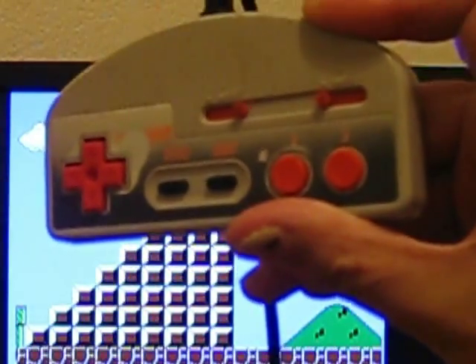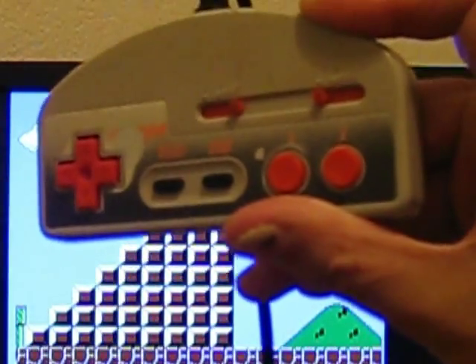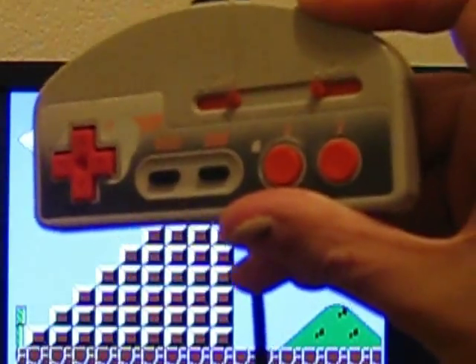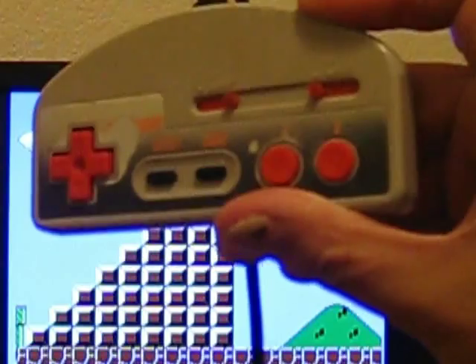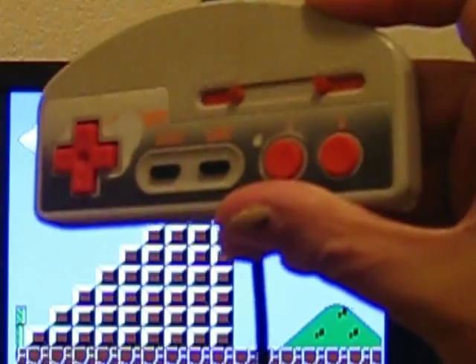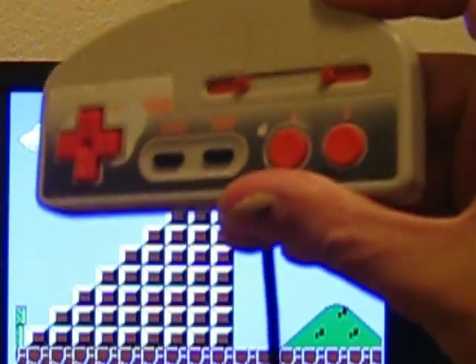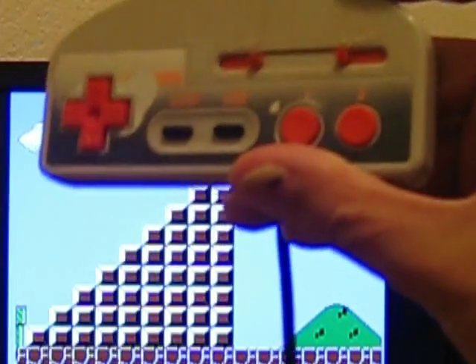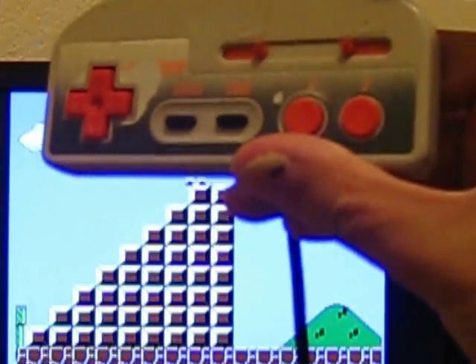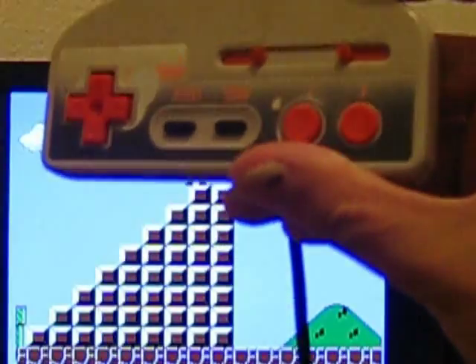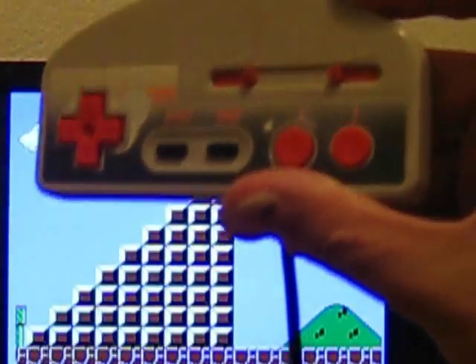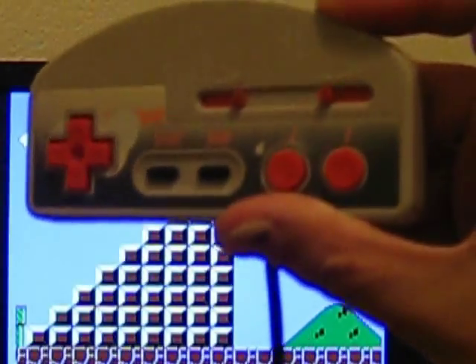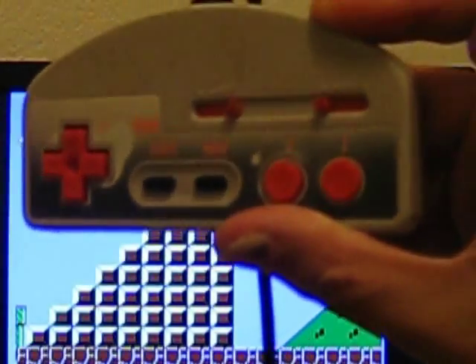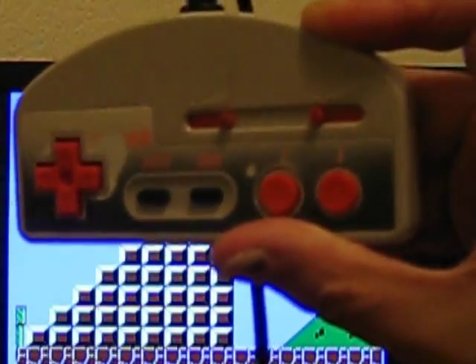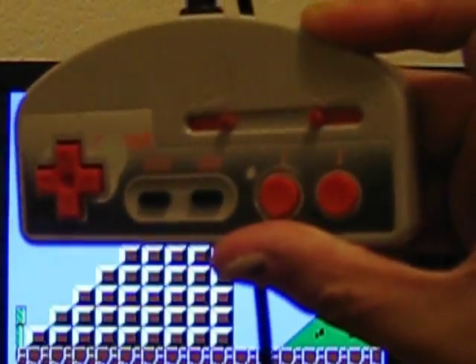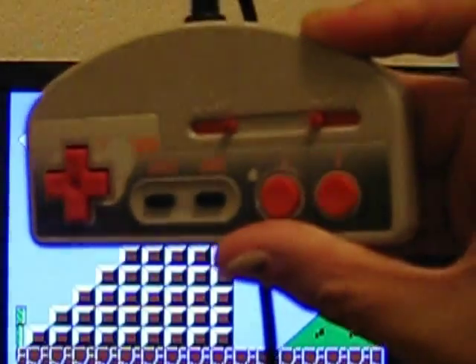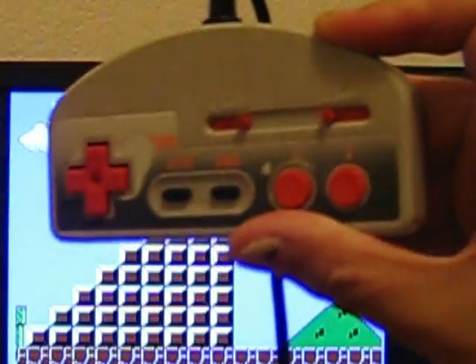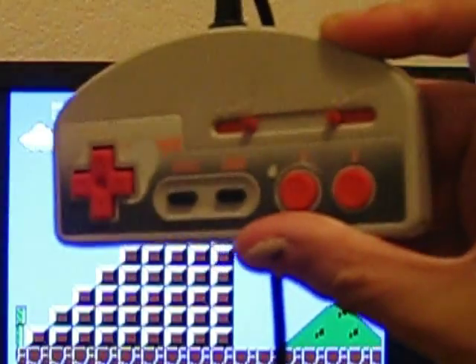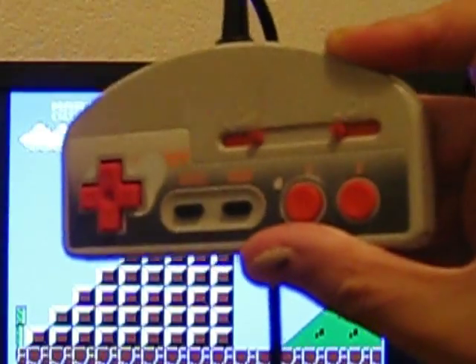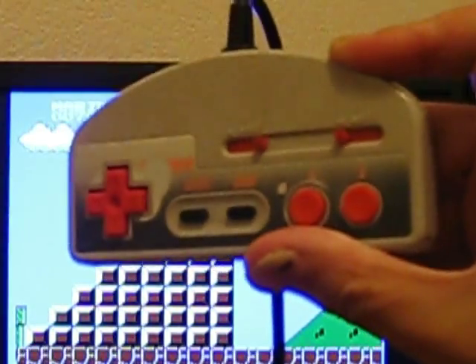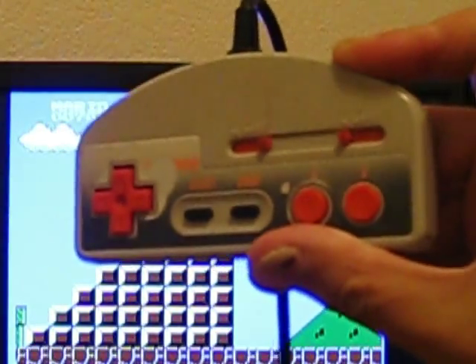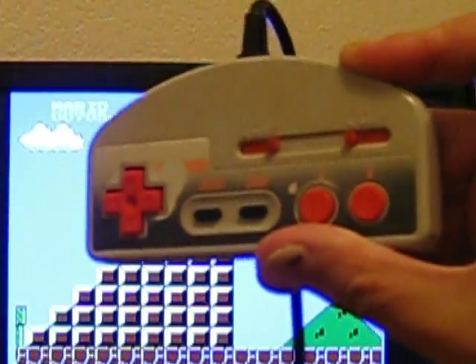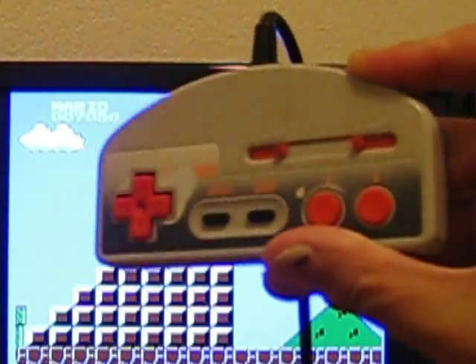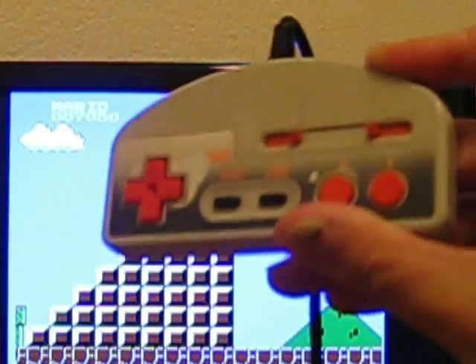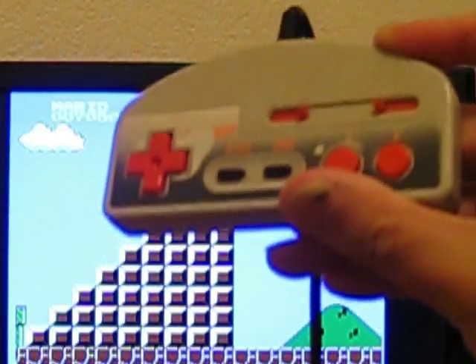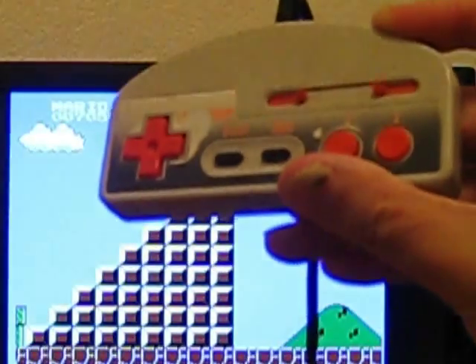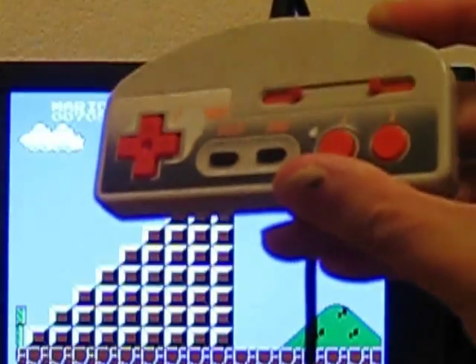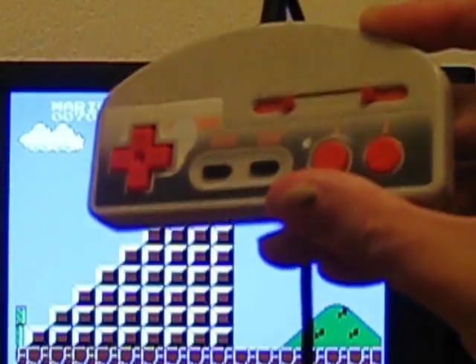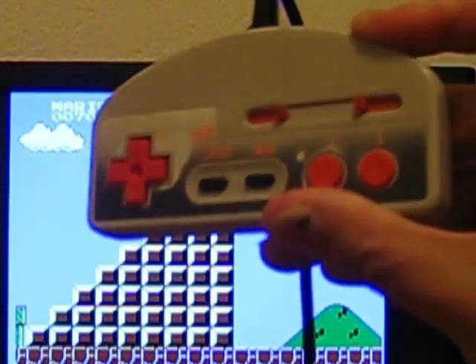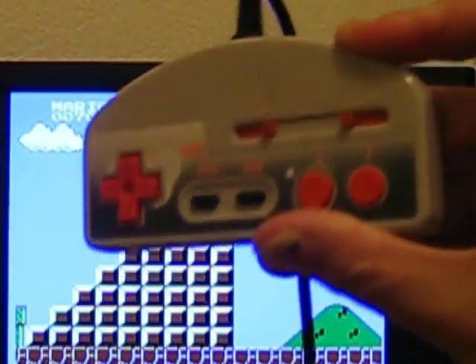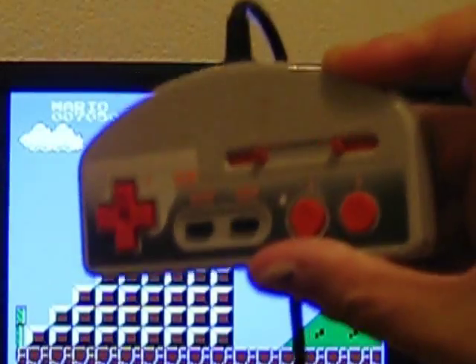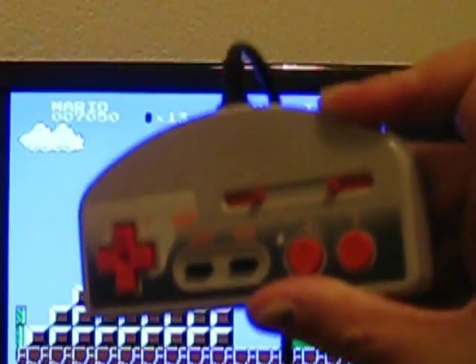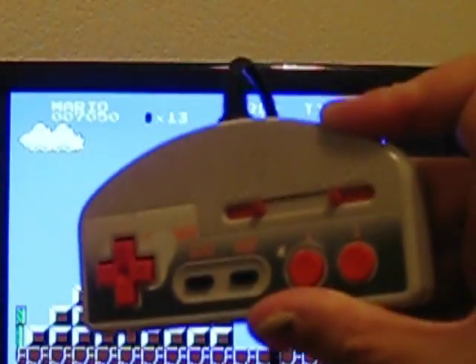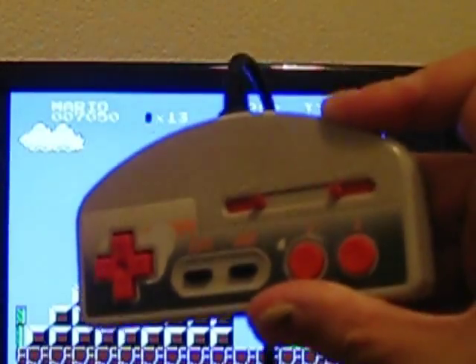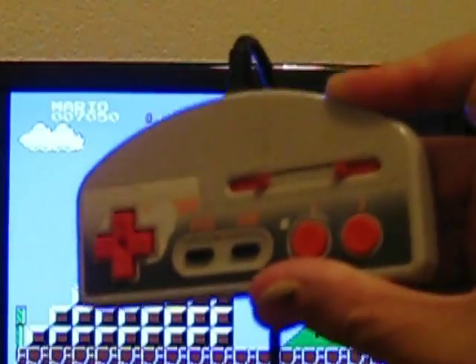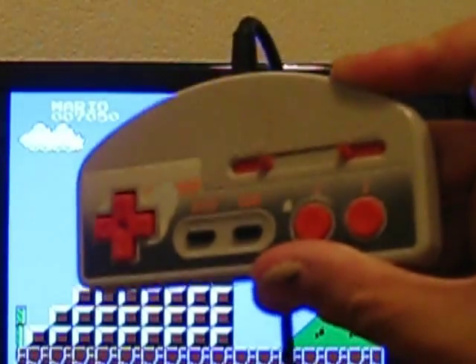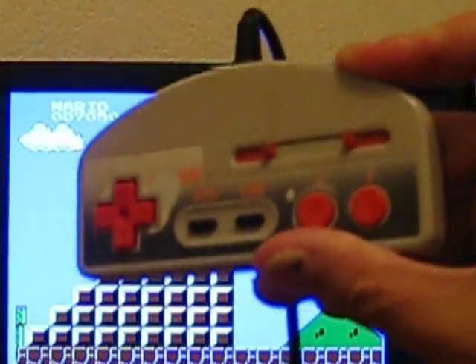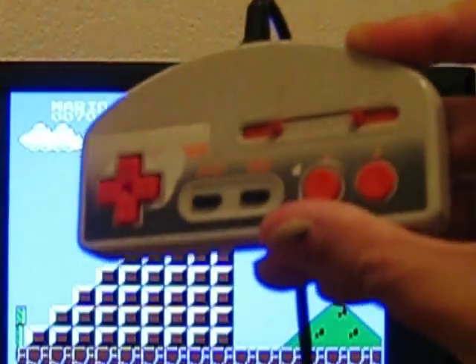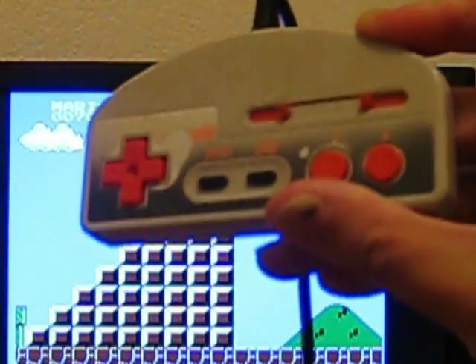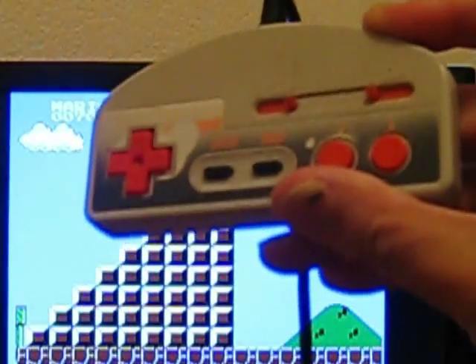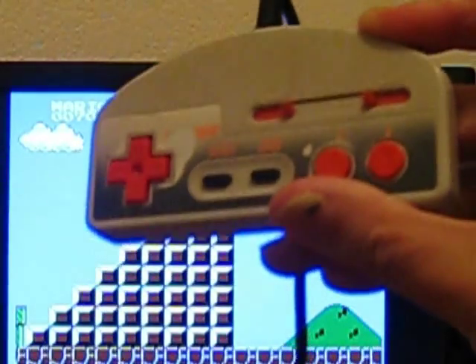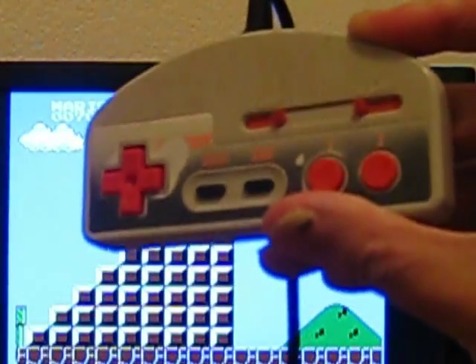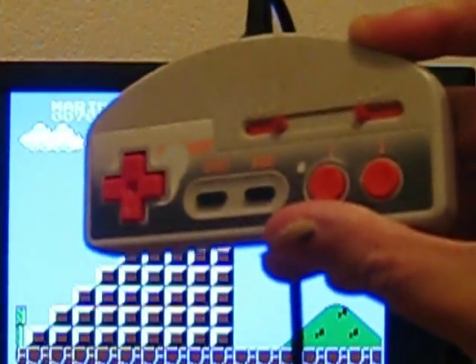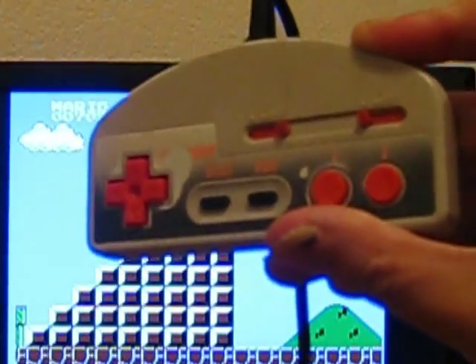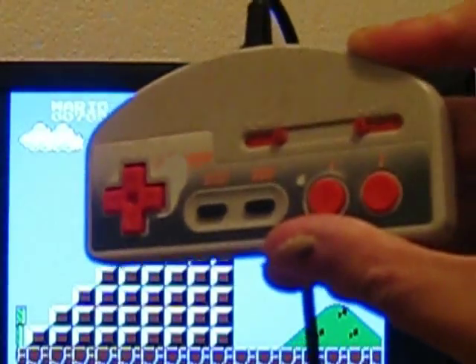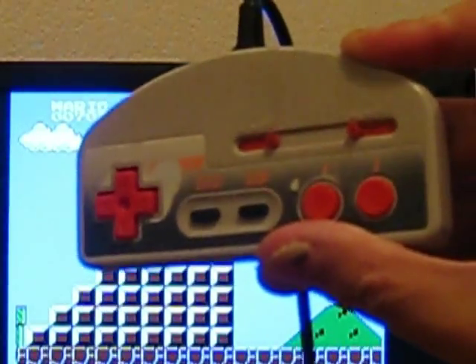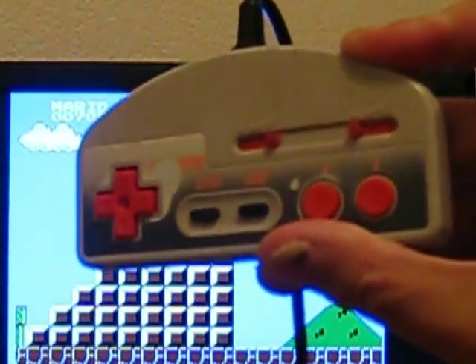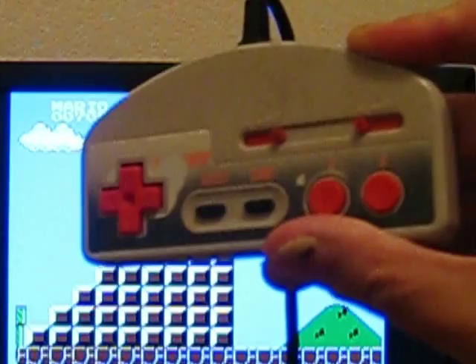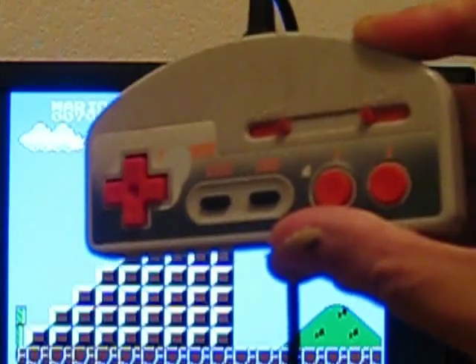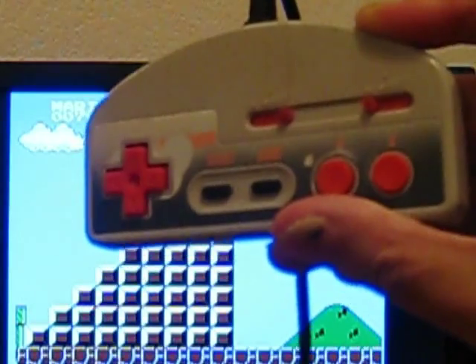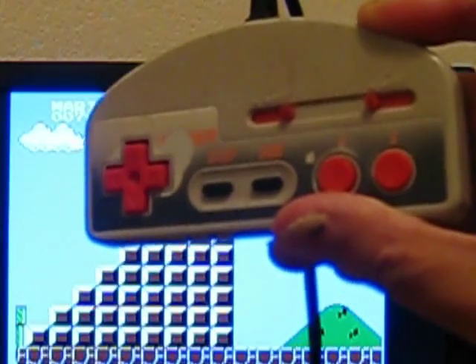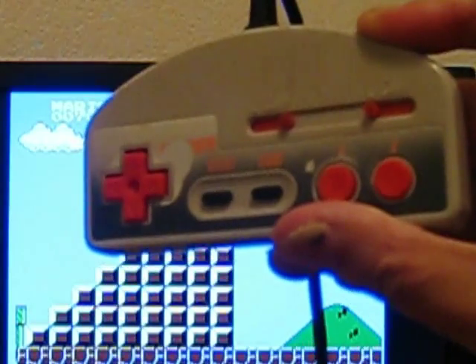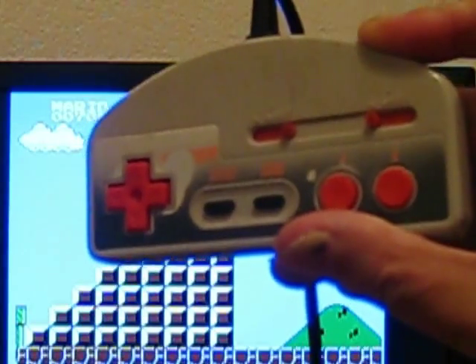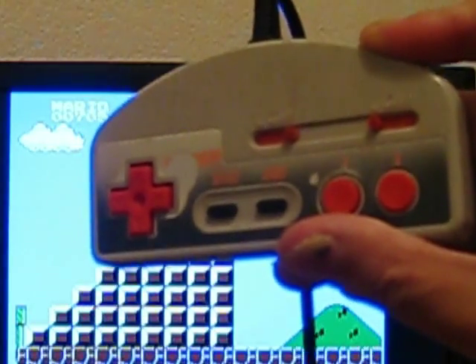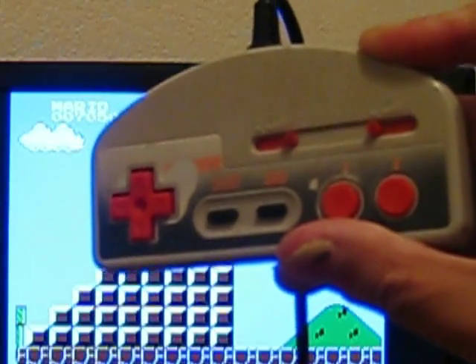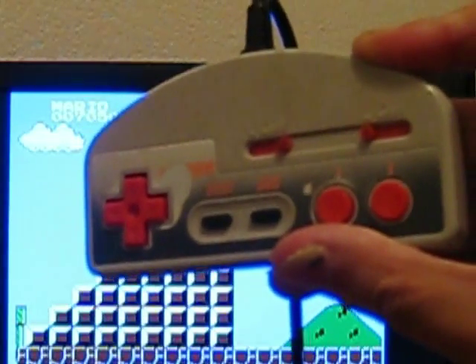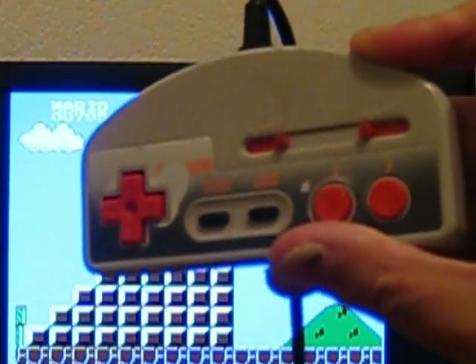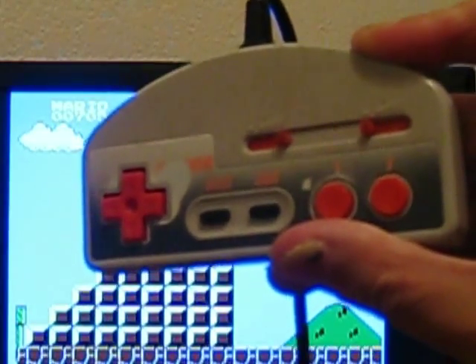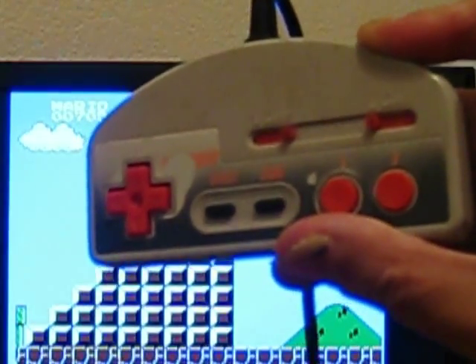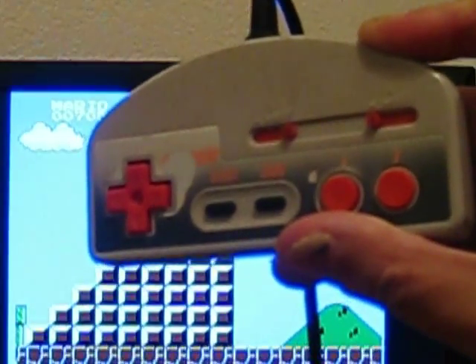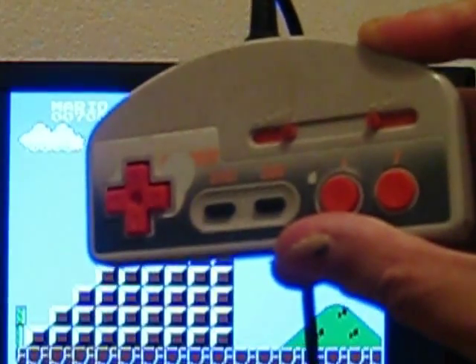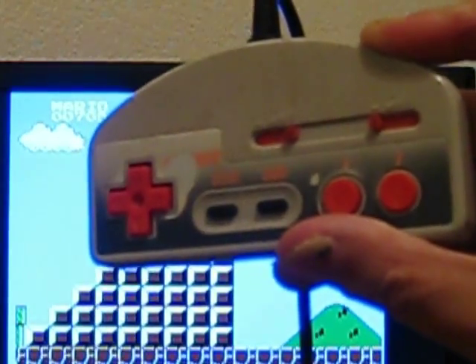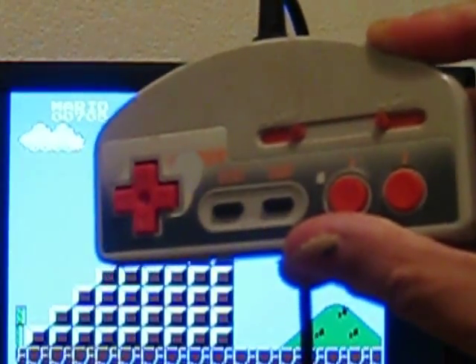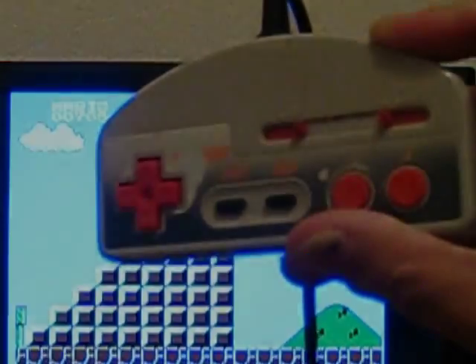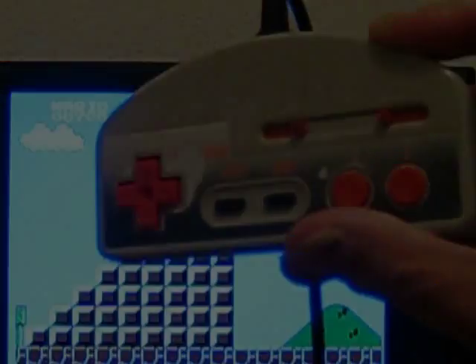I'll be showing off my other controllers on my NES. Alright, talk to you later. Bye.